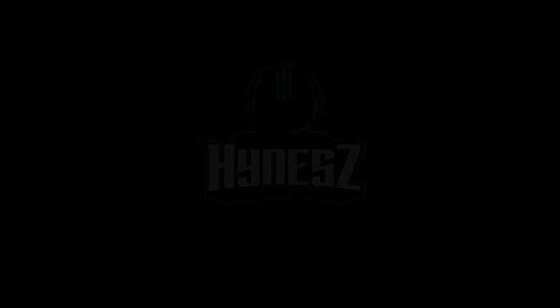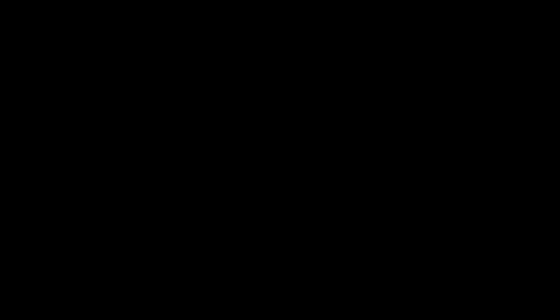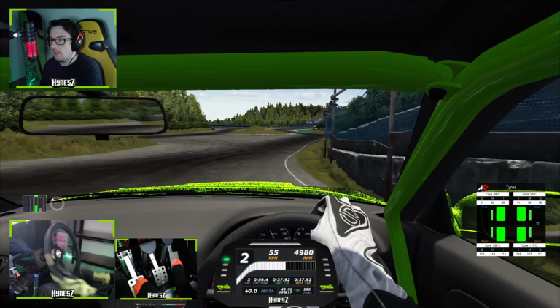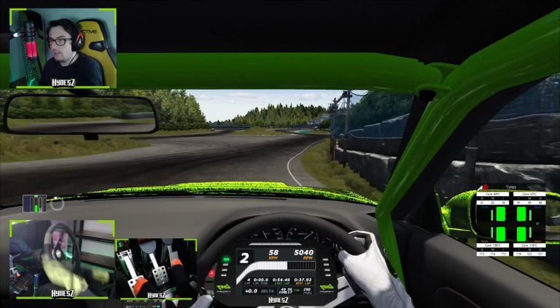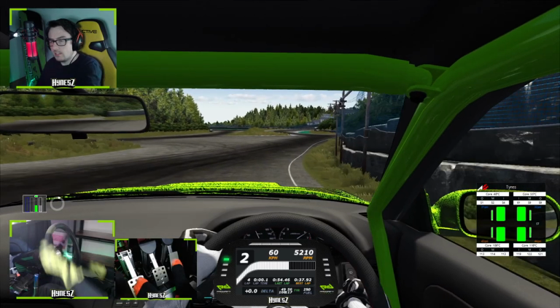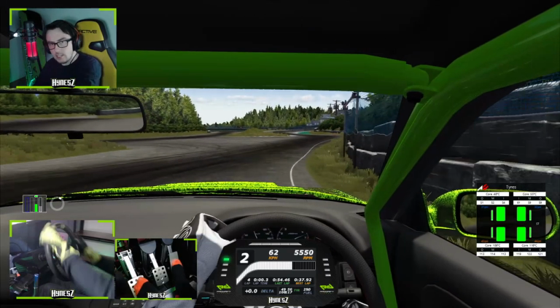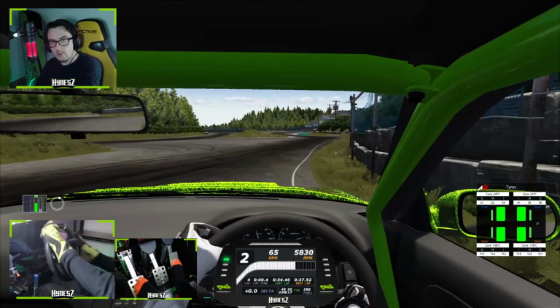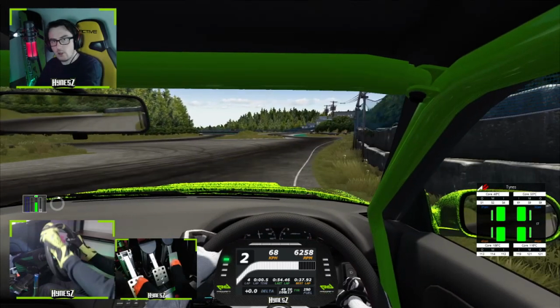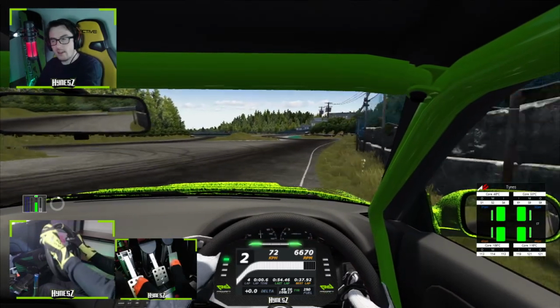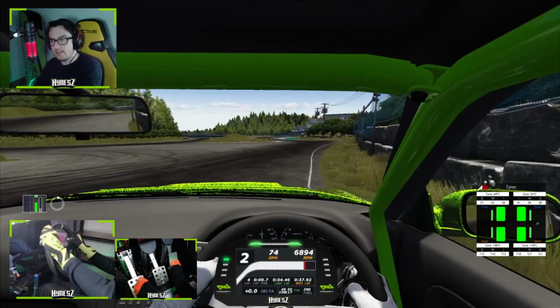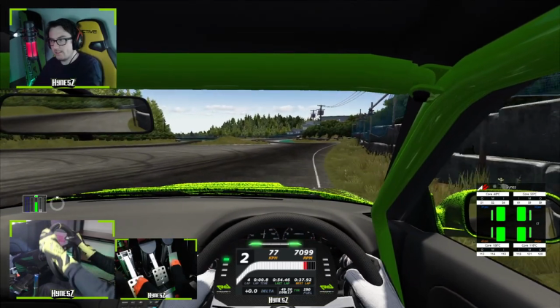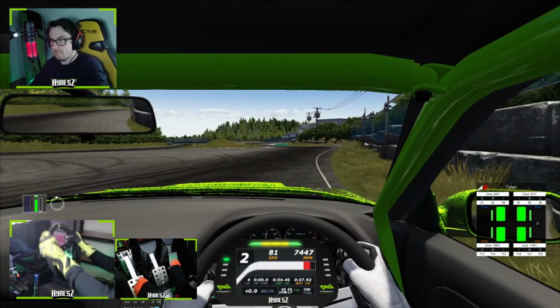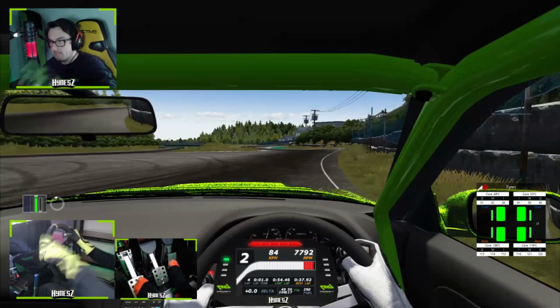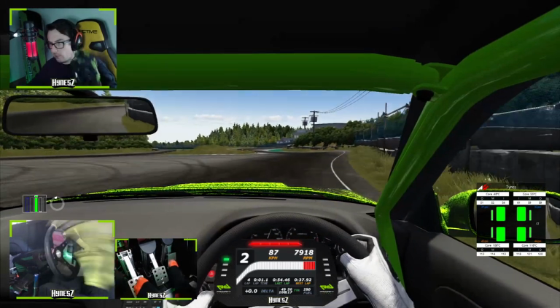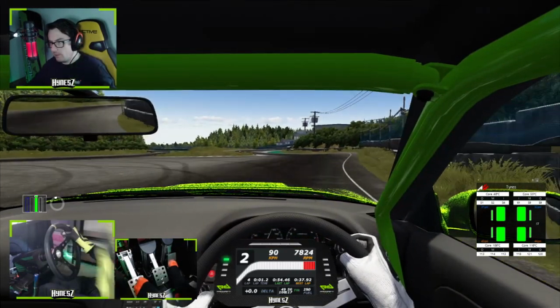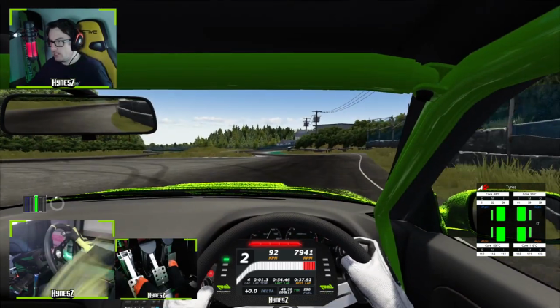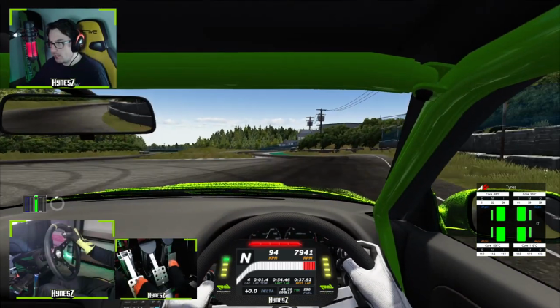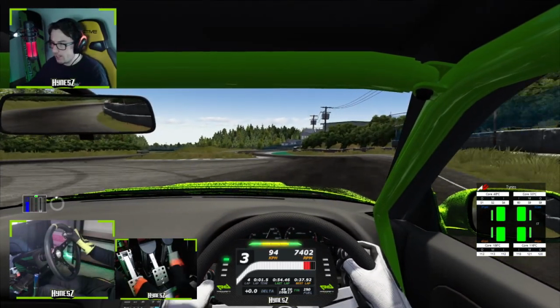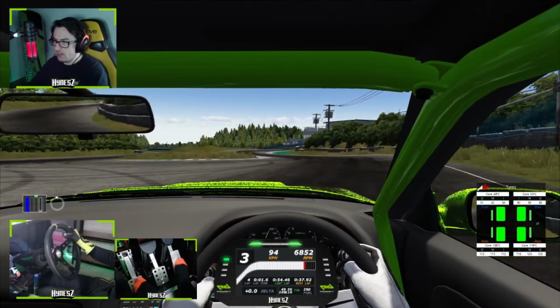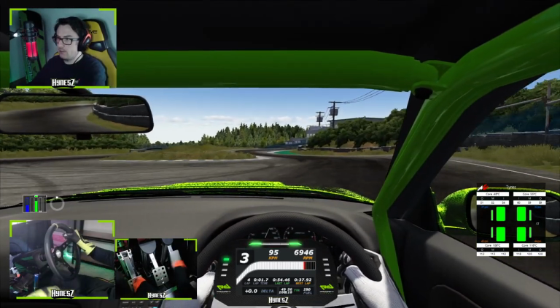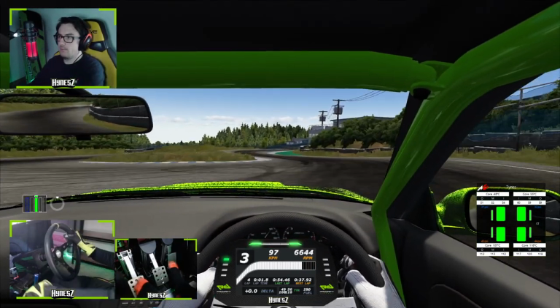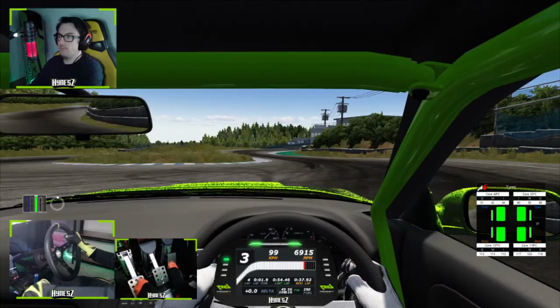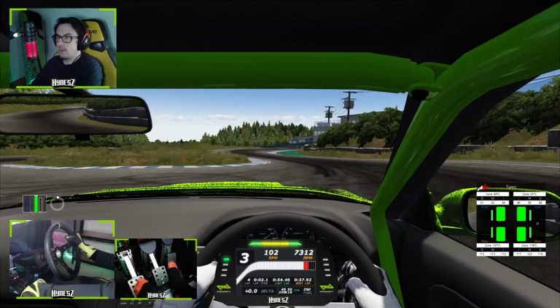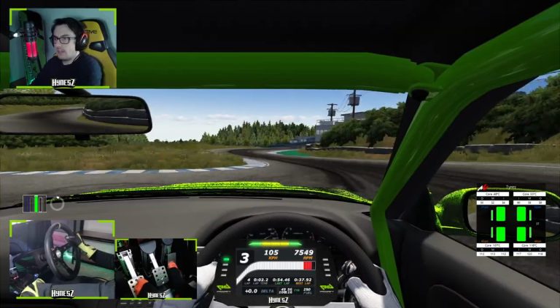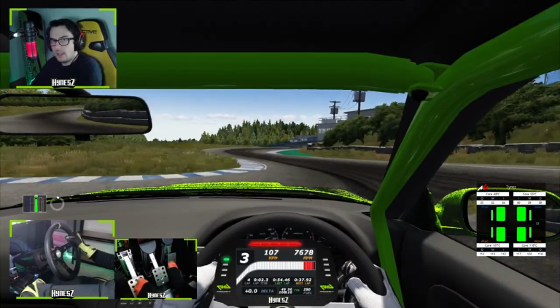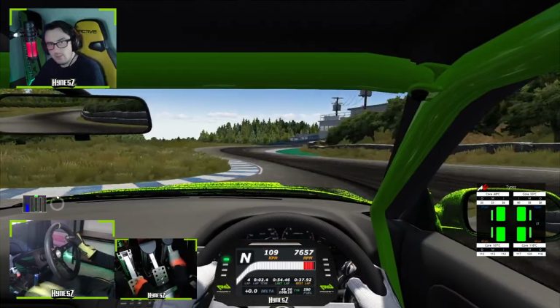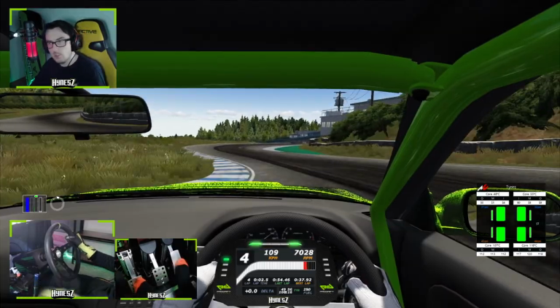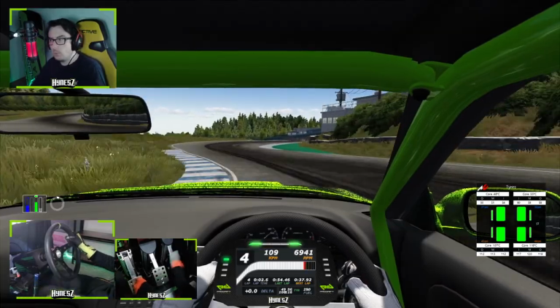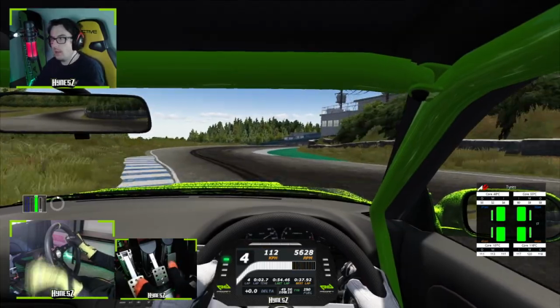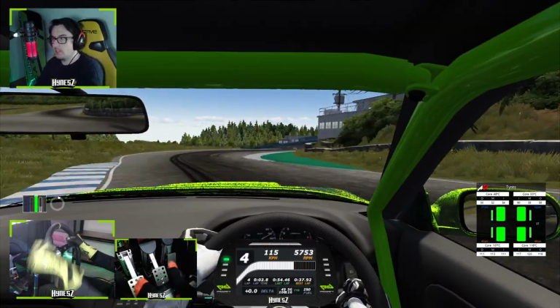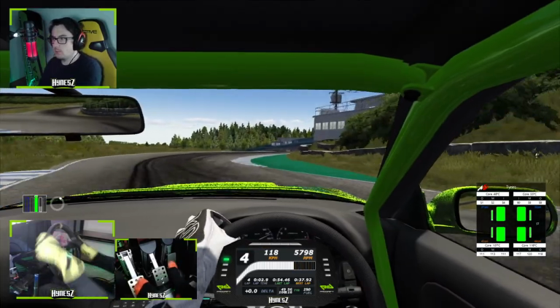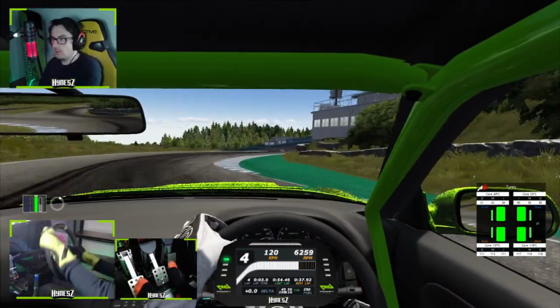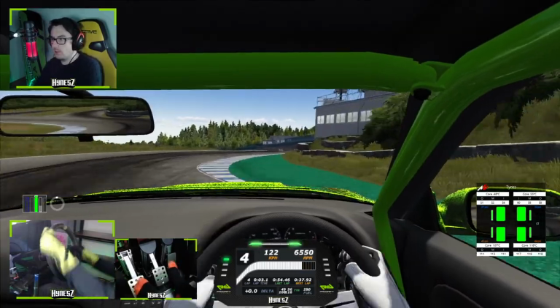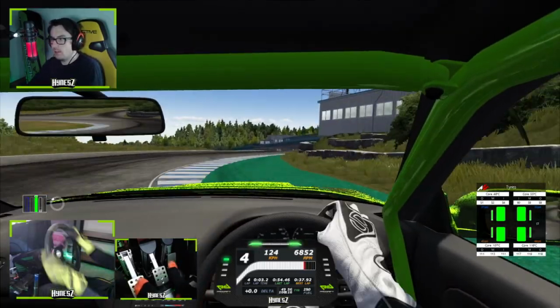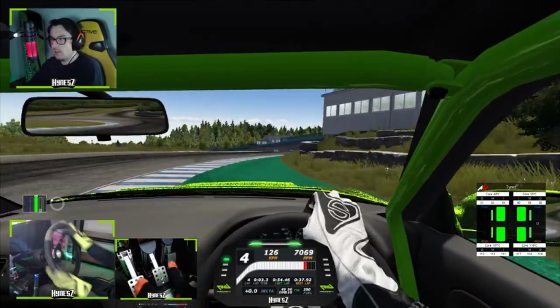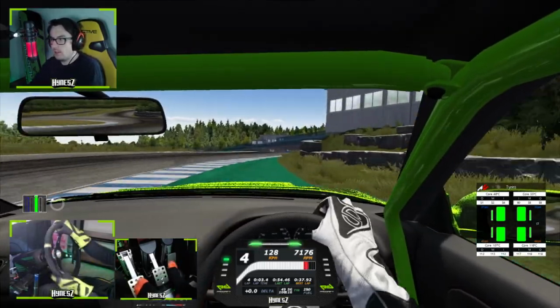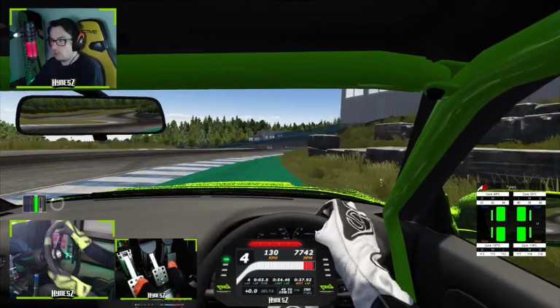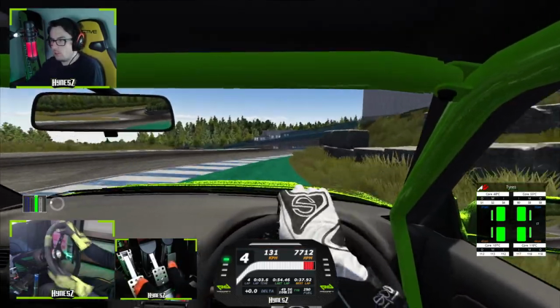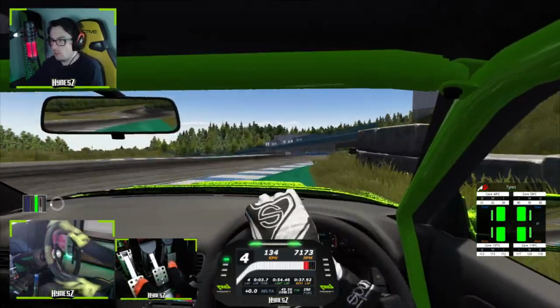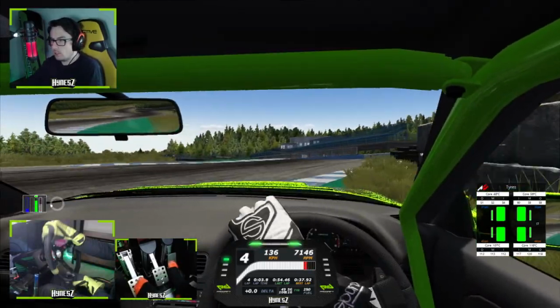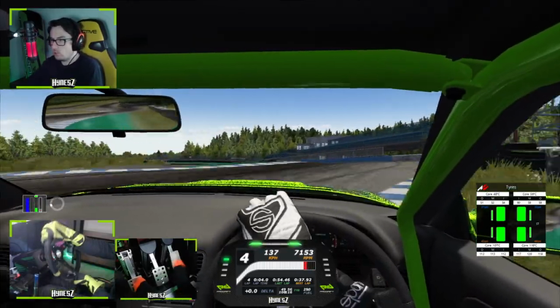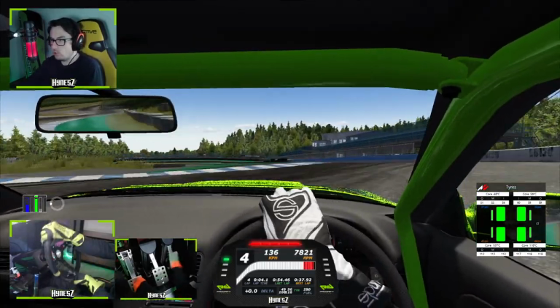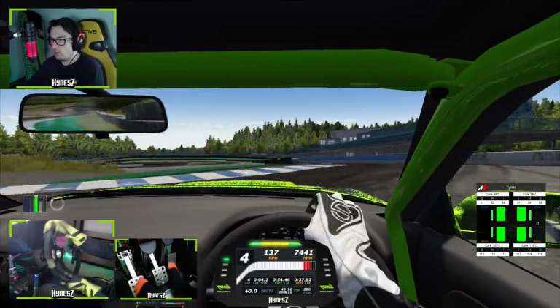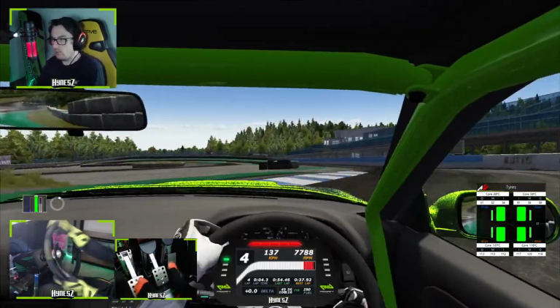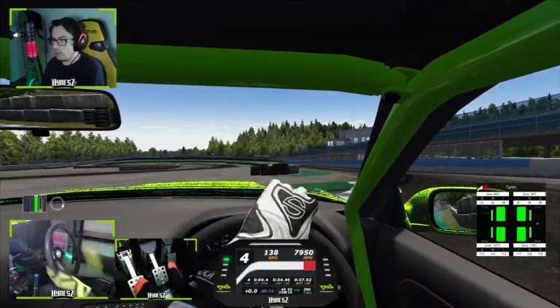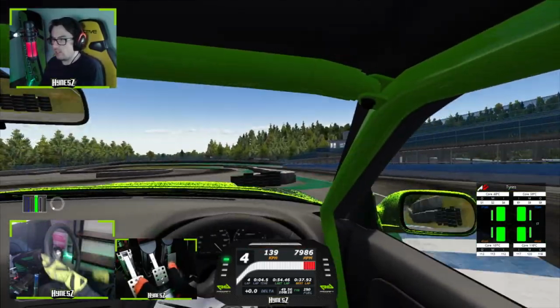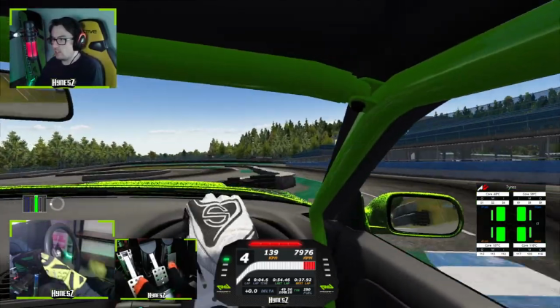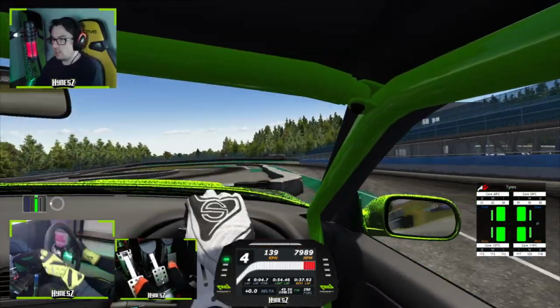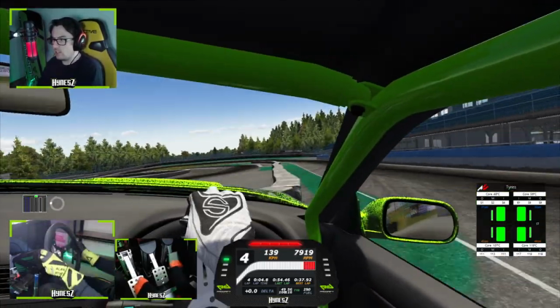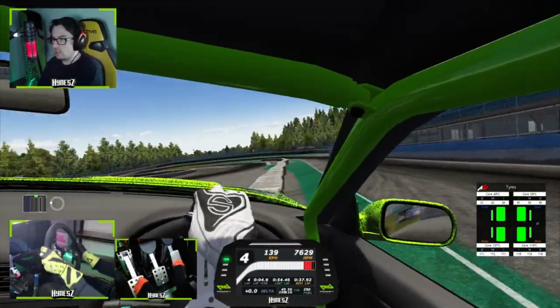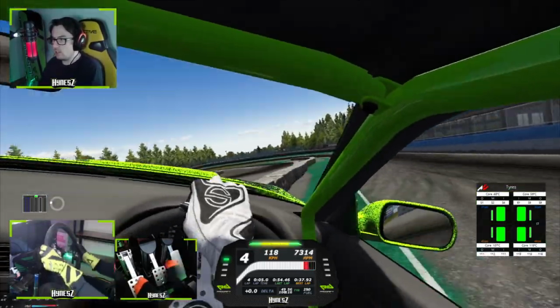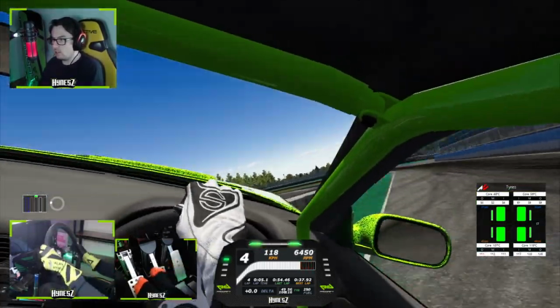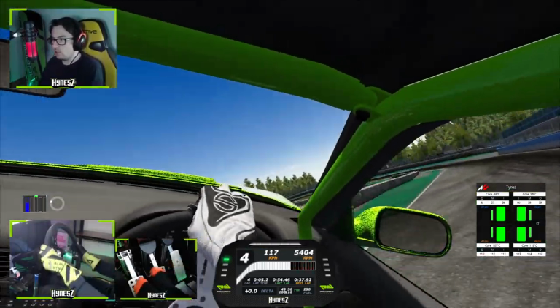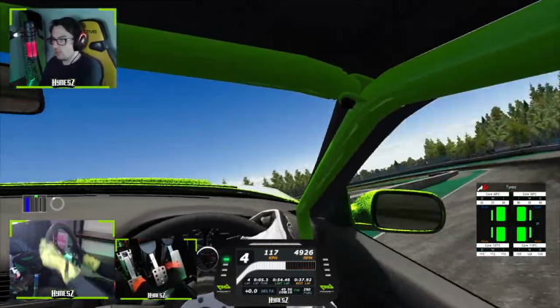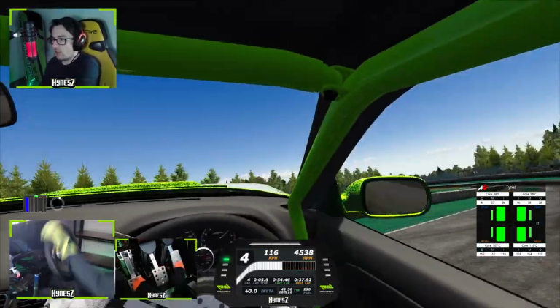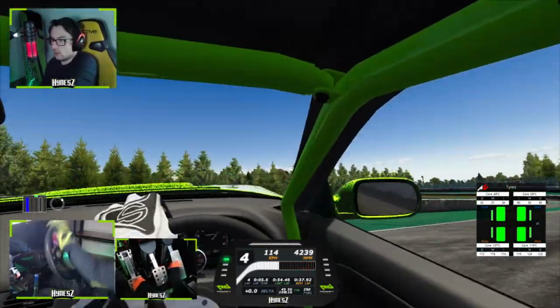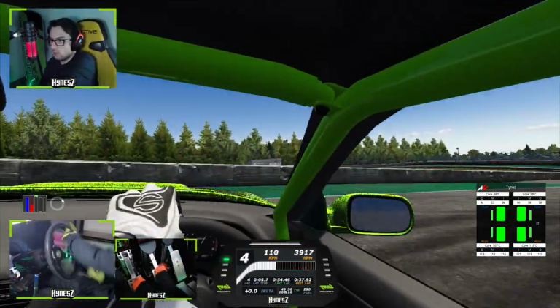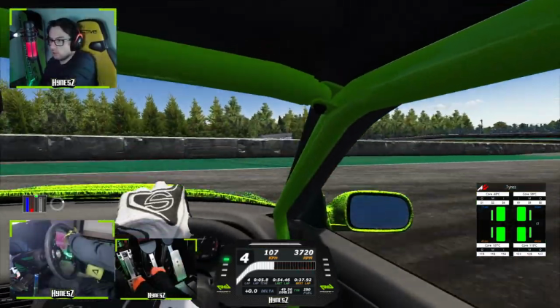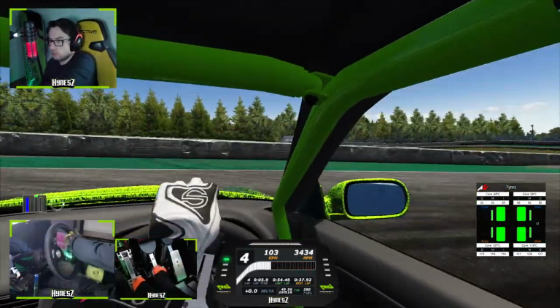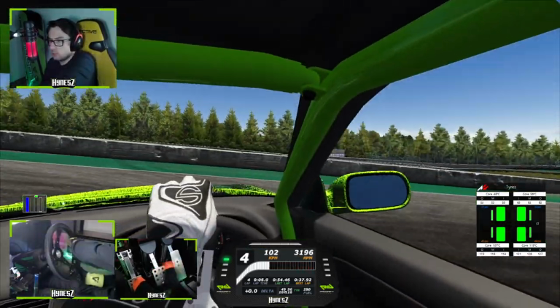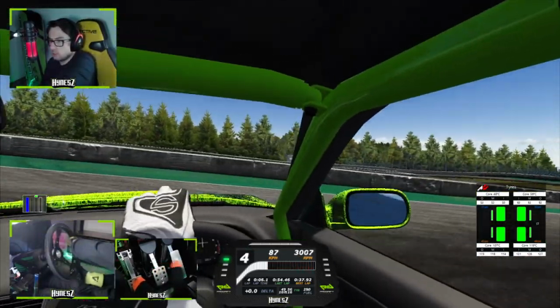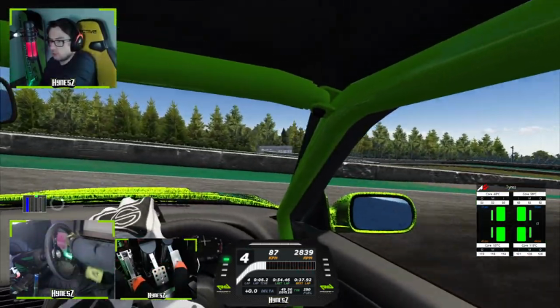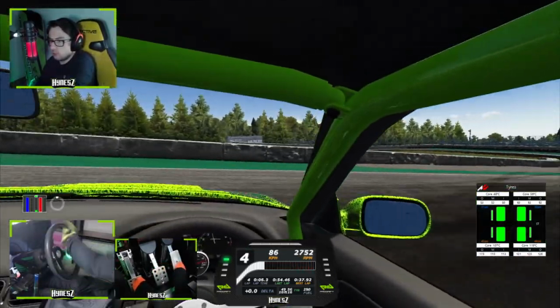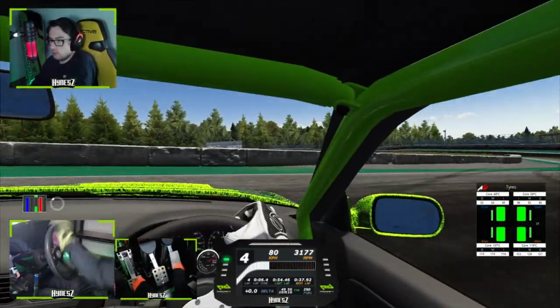In today's video guys, we're gonna be checking out if it's possible that you can drift a stanced out drift car.